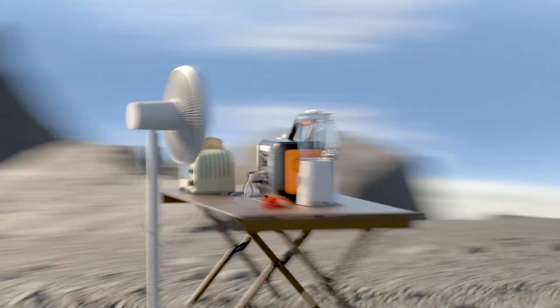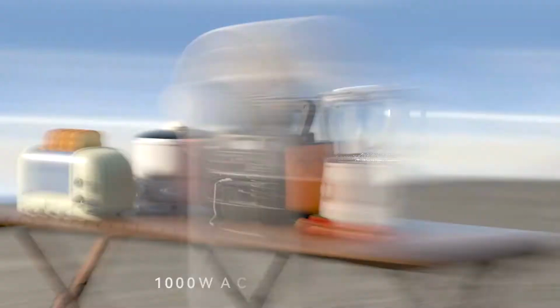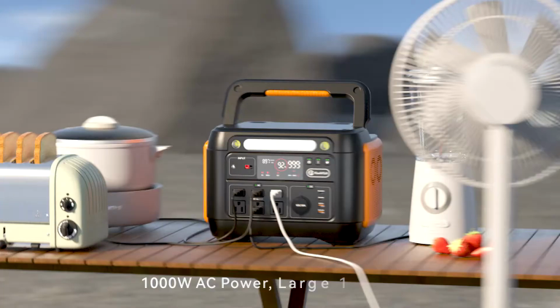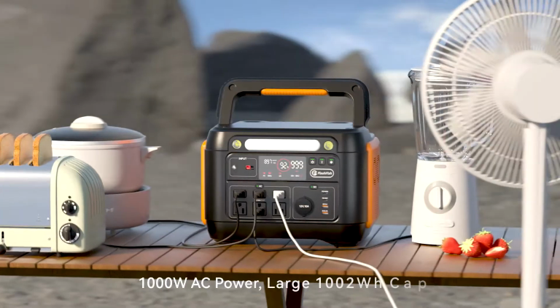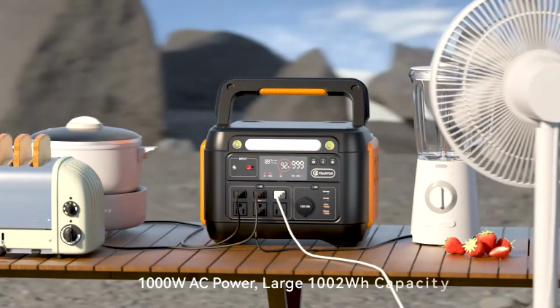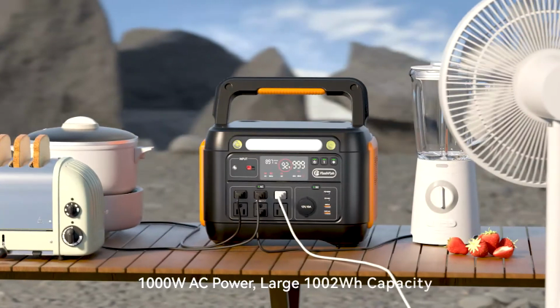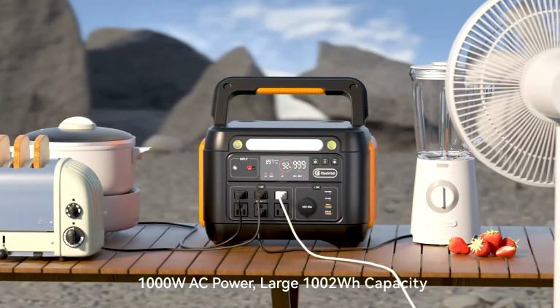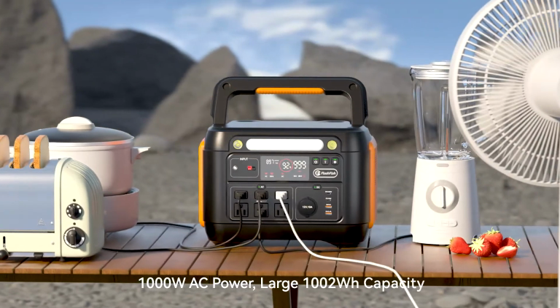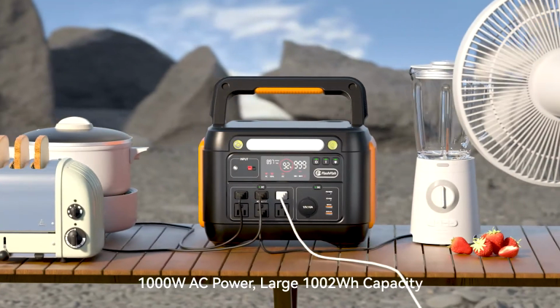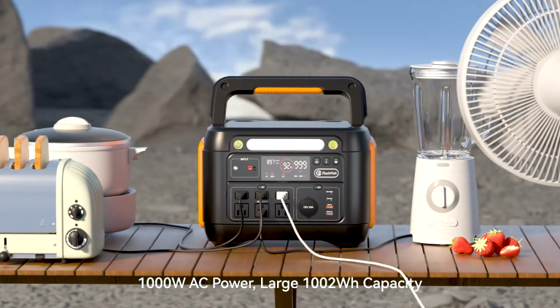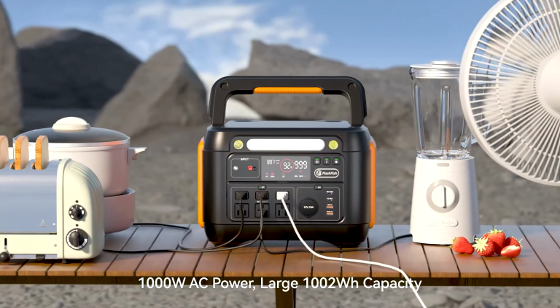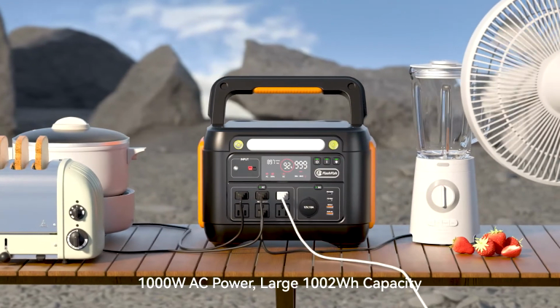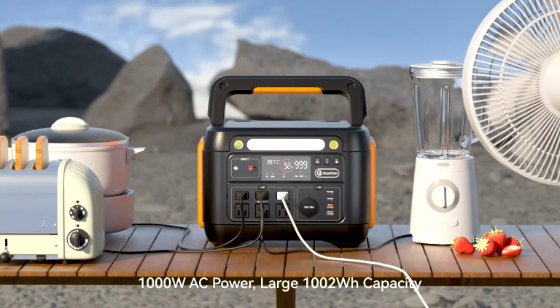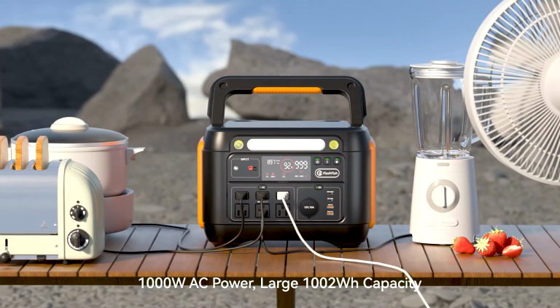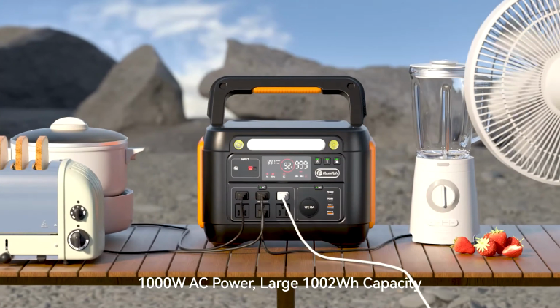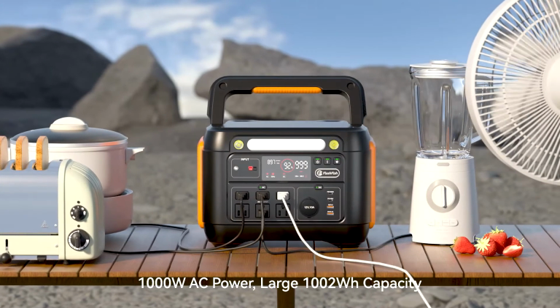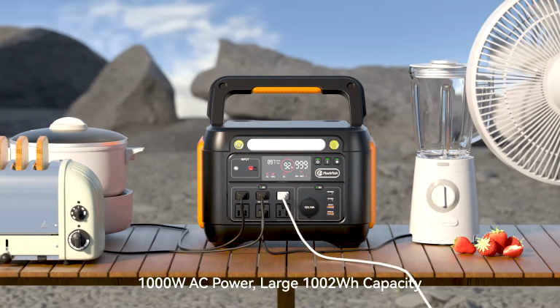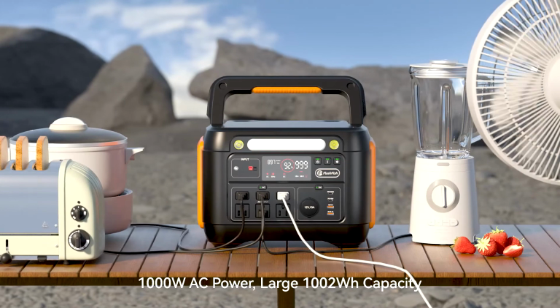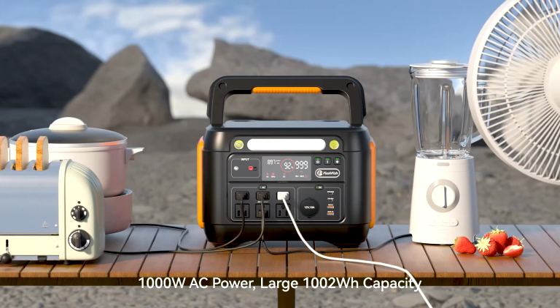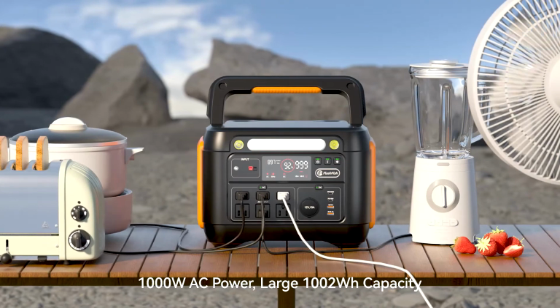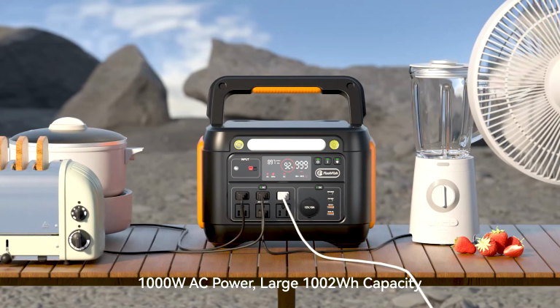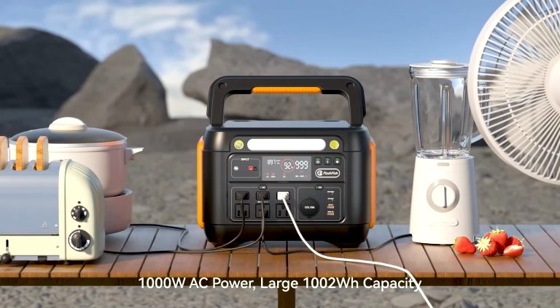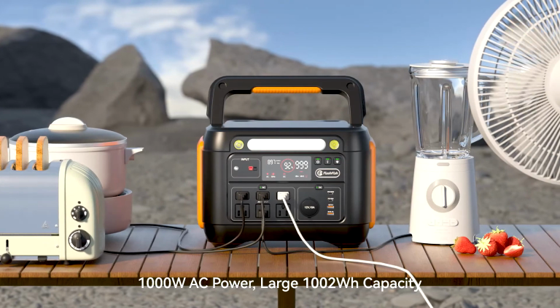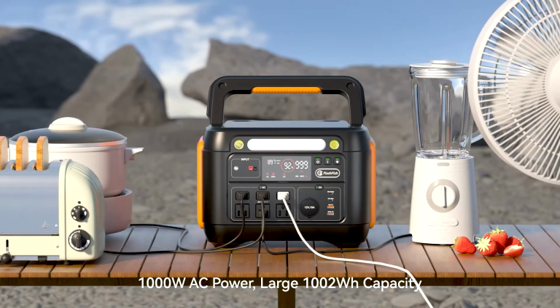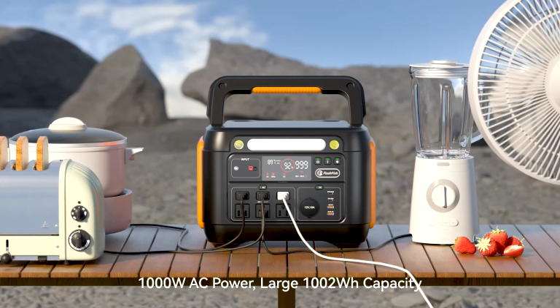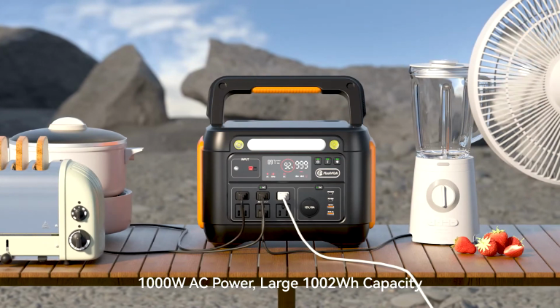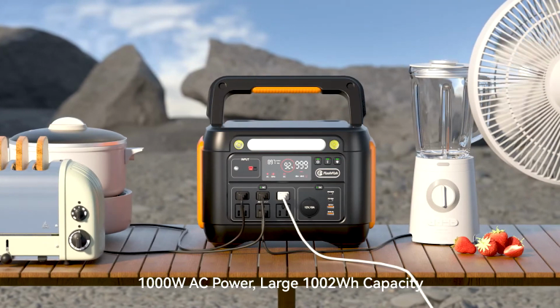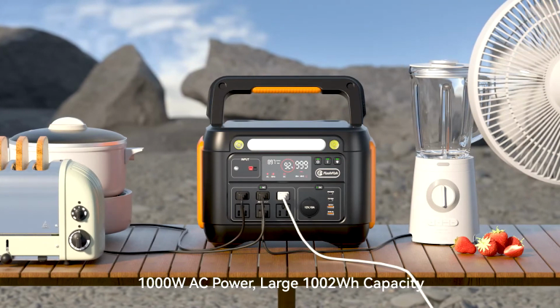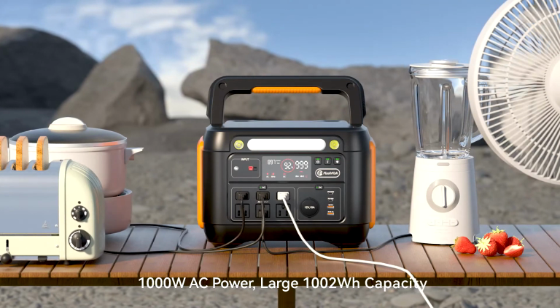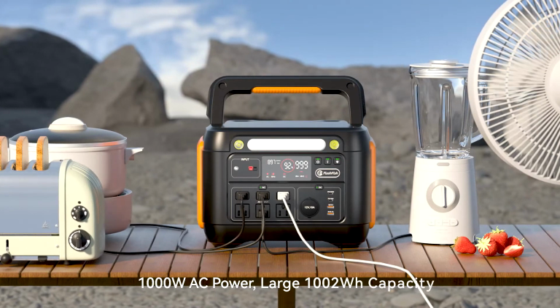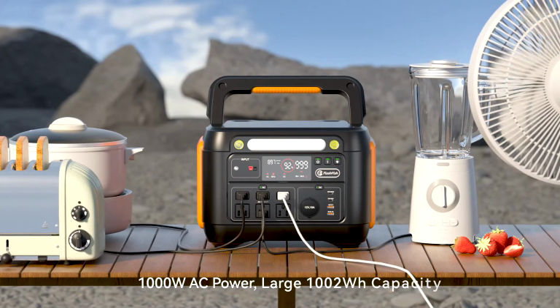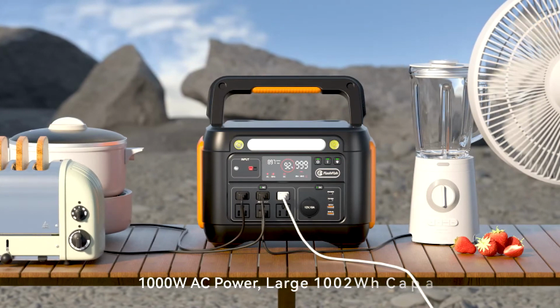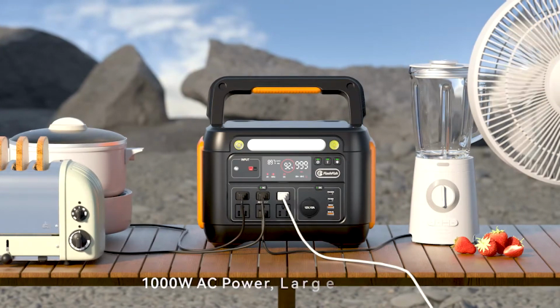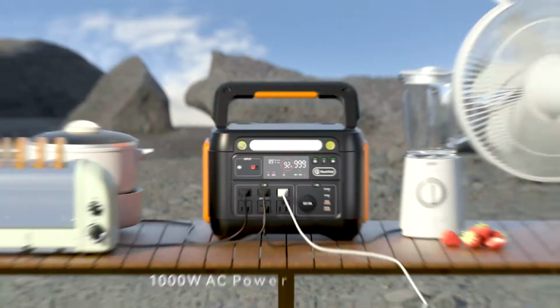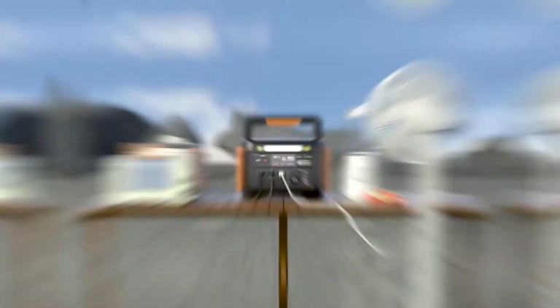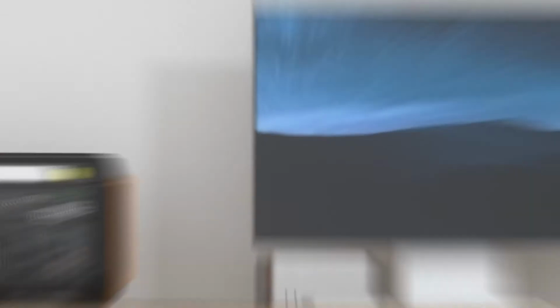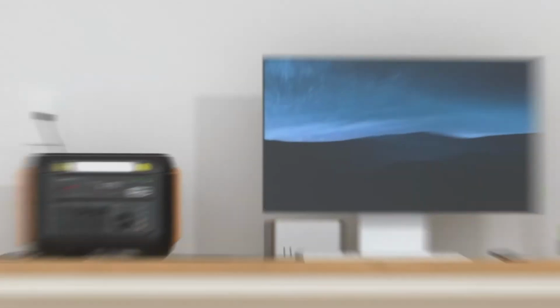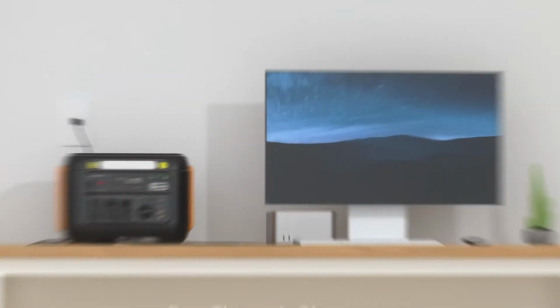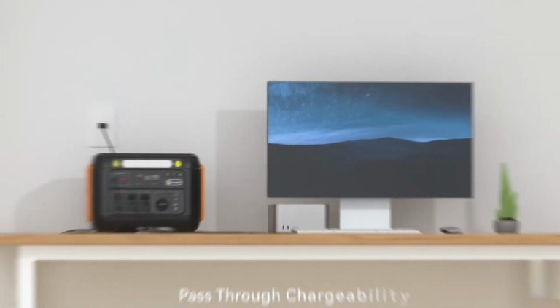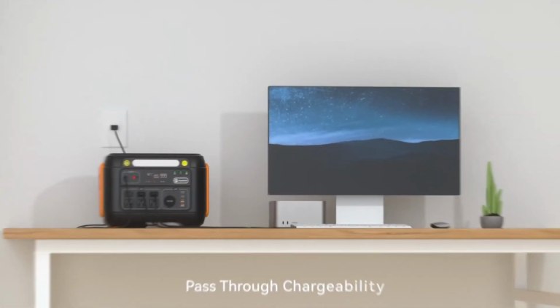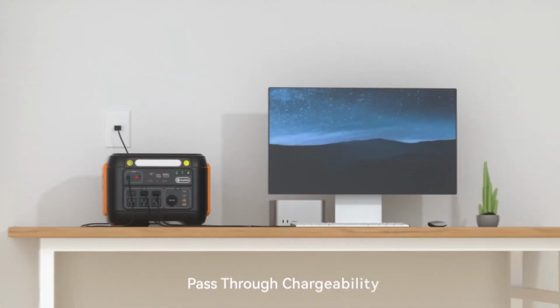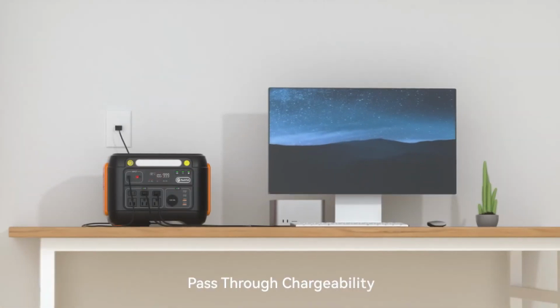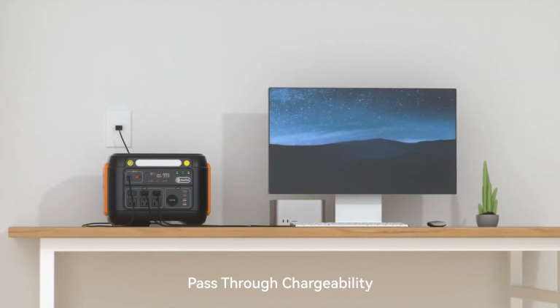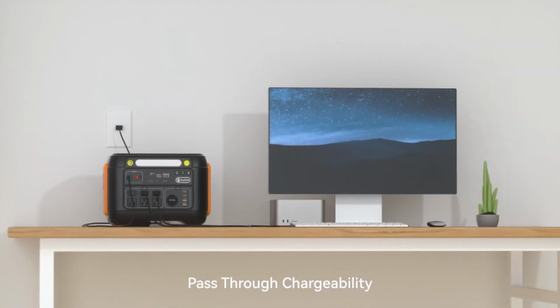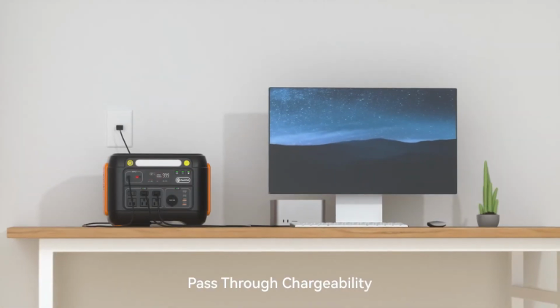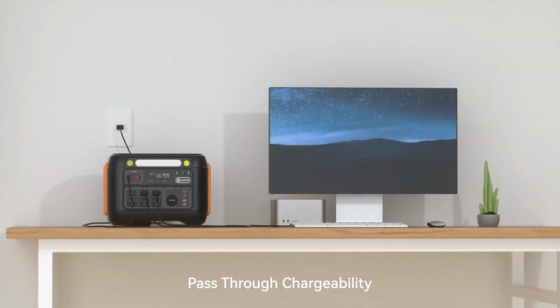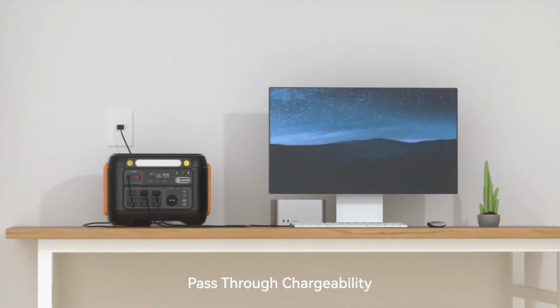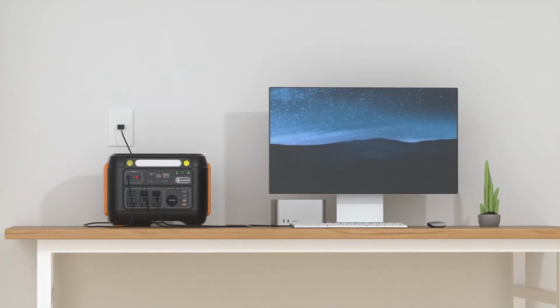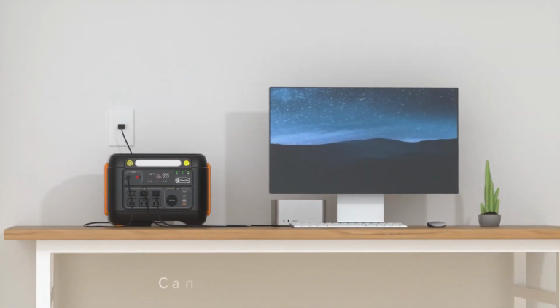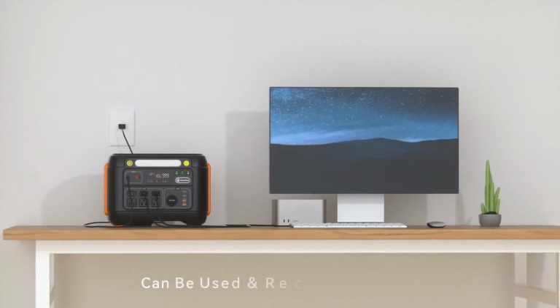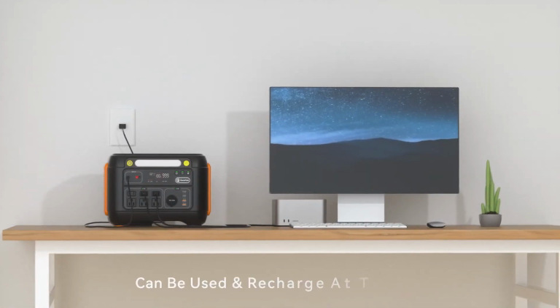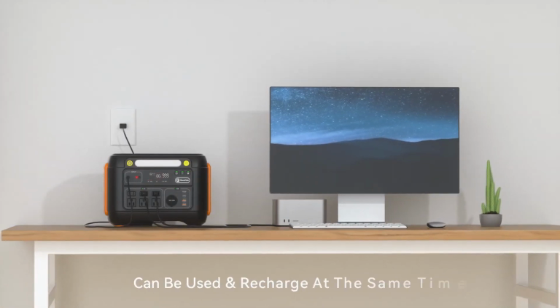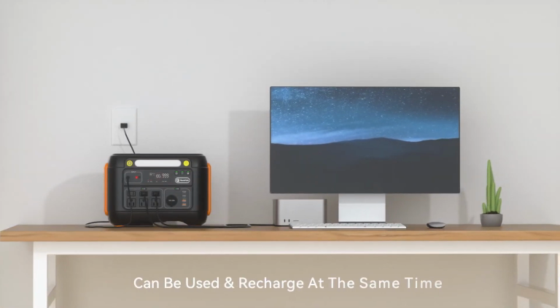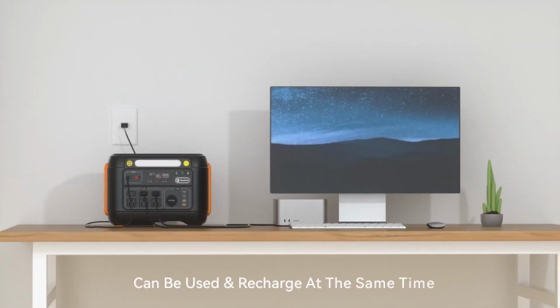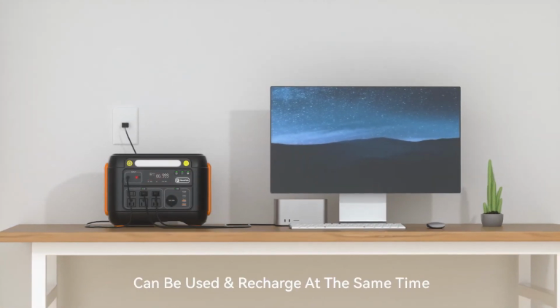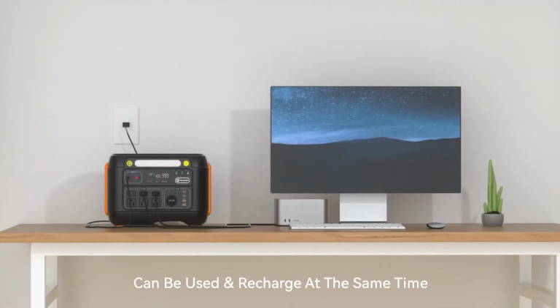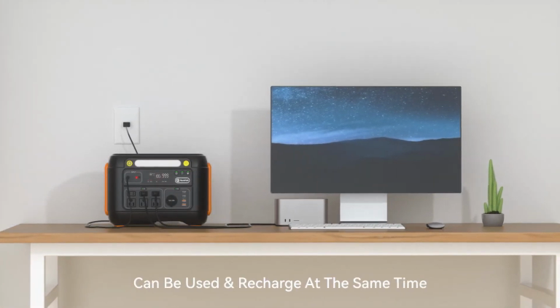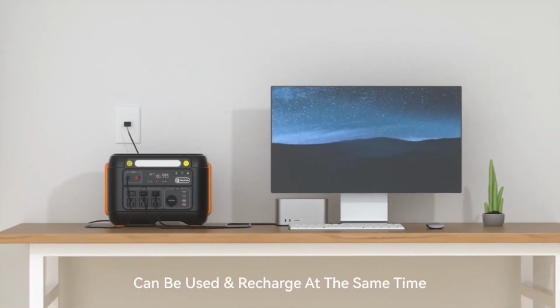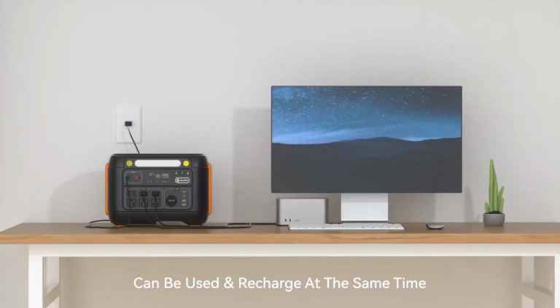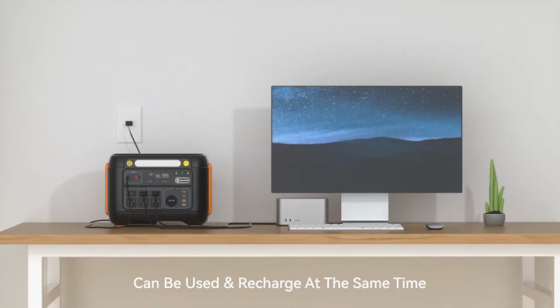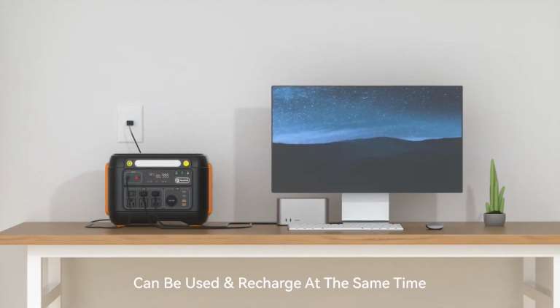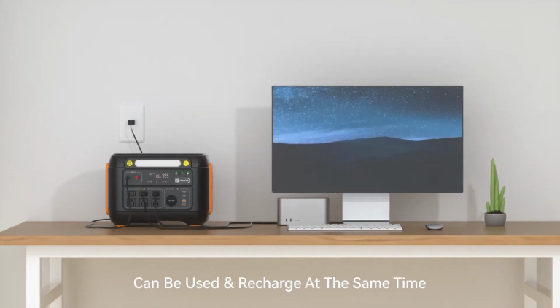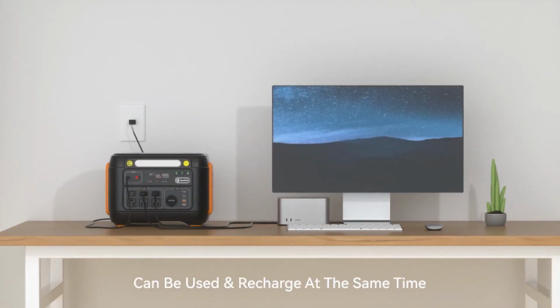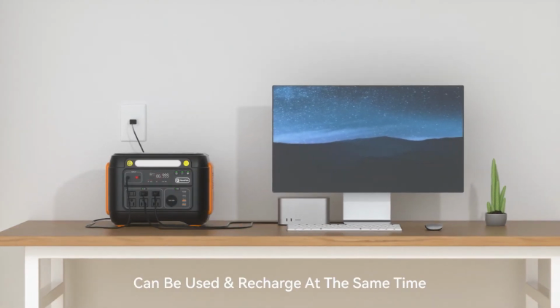1000W AC power. Large 1002Wh capacity. Pass-through chargeability — can be used and recharged at the same time.